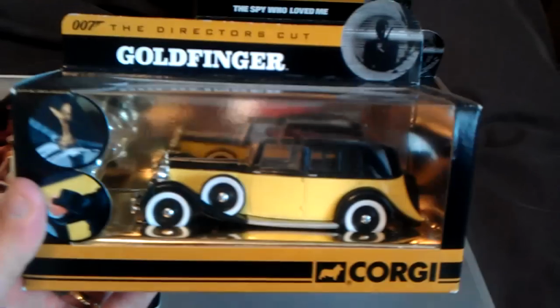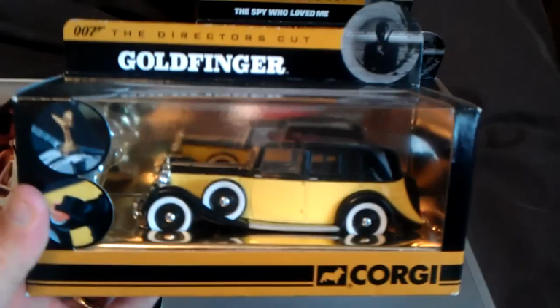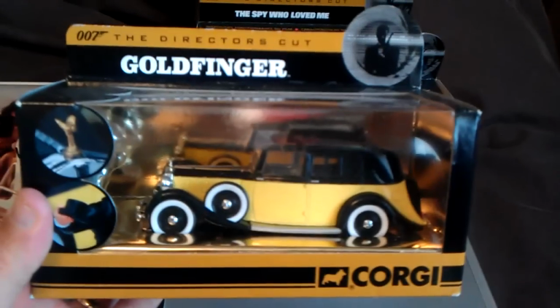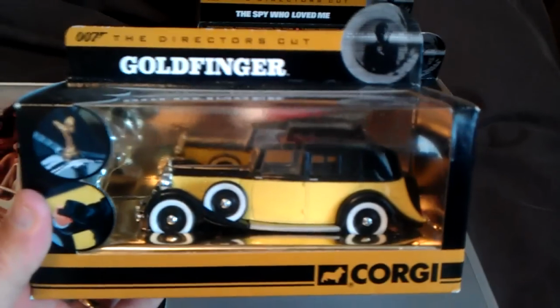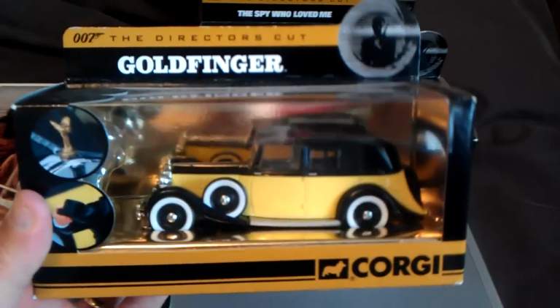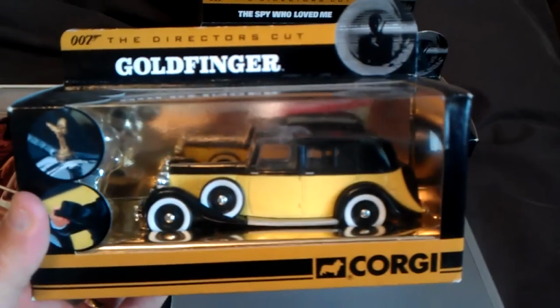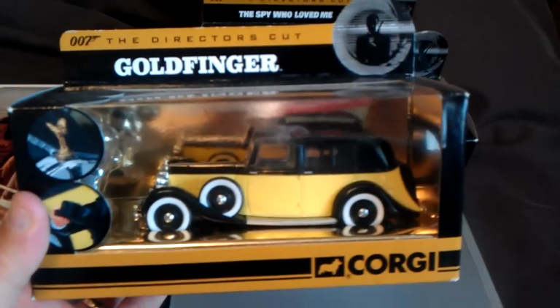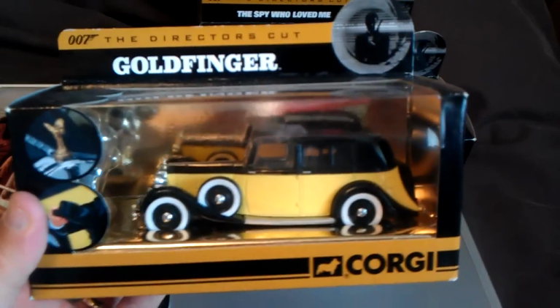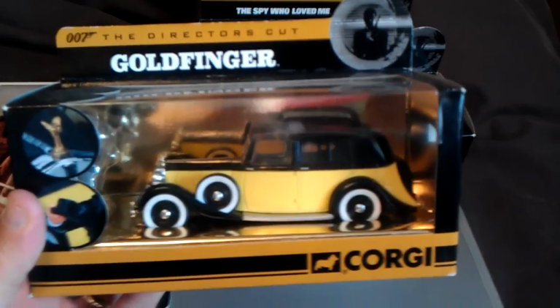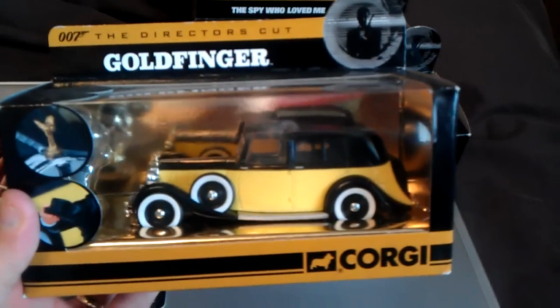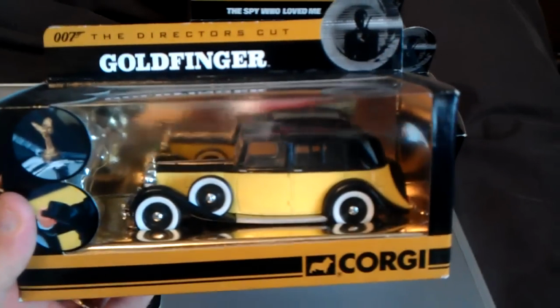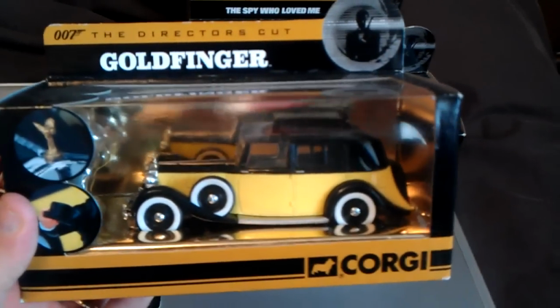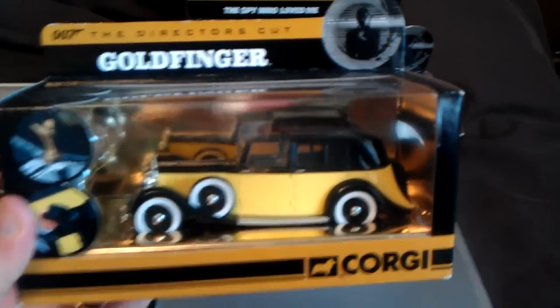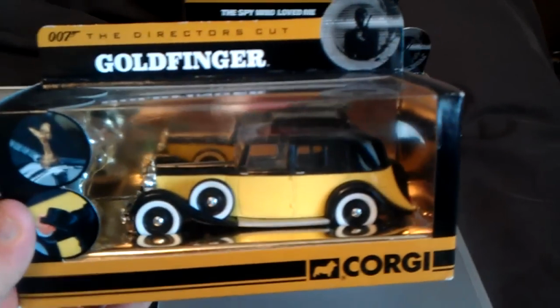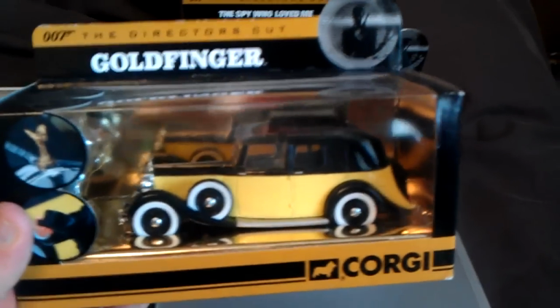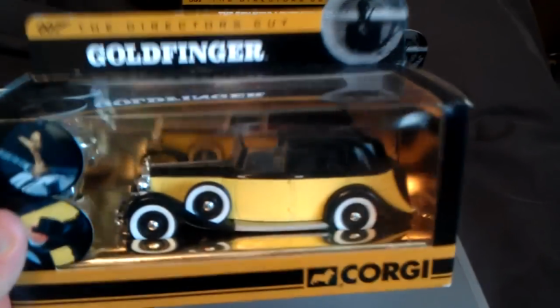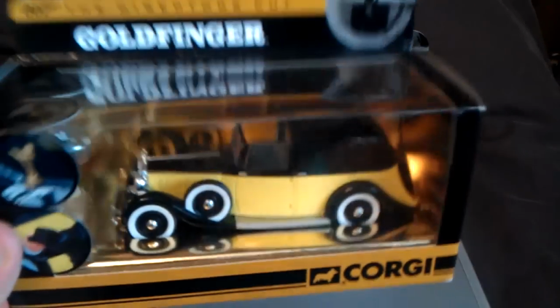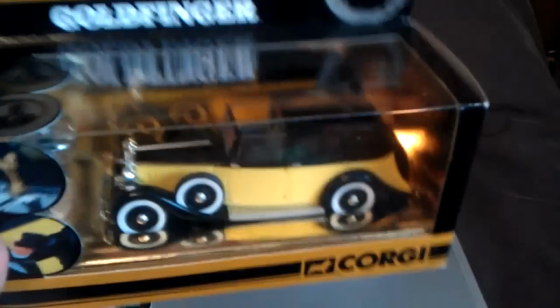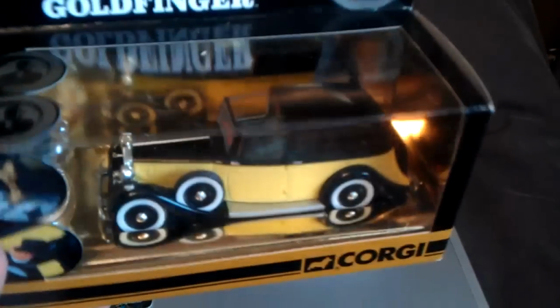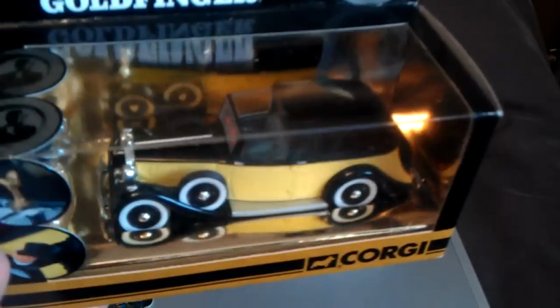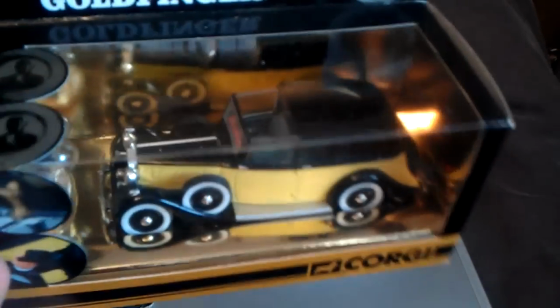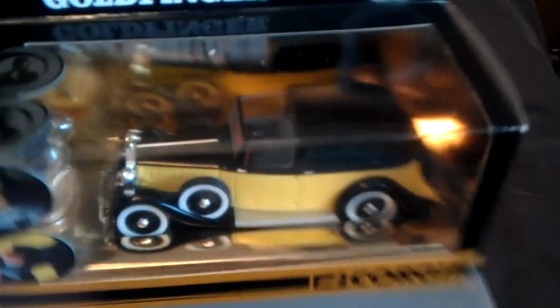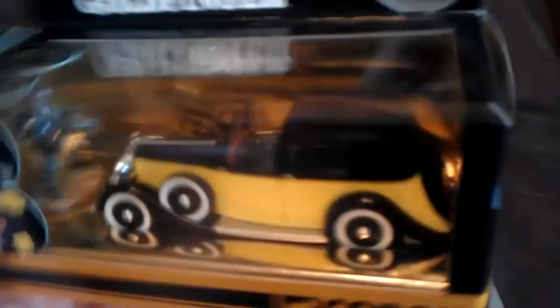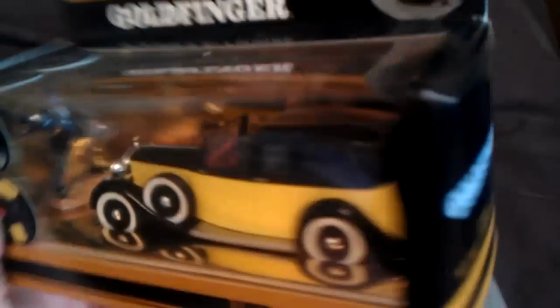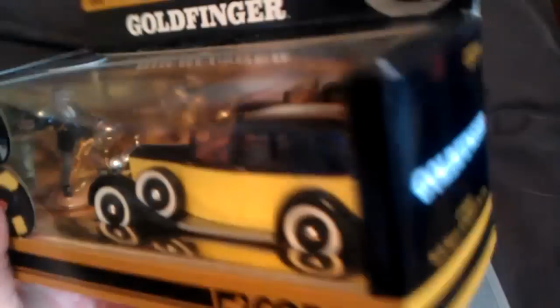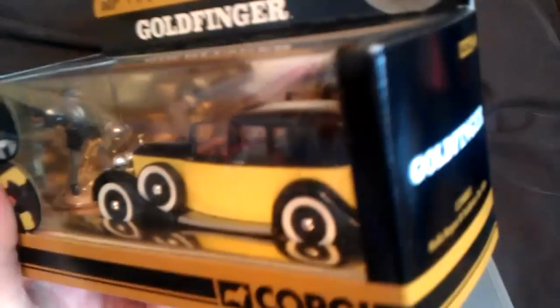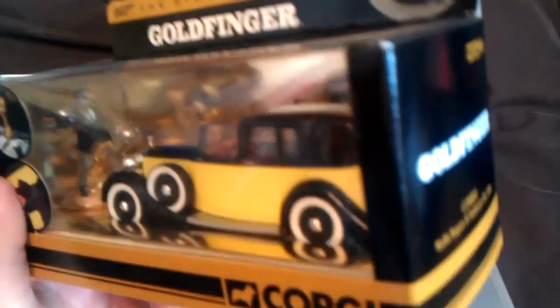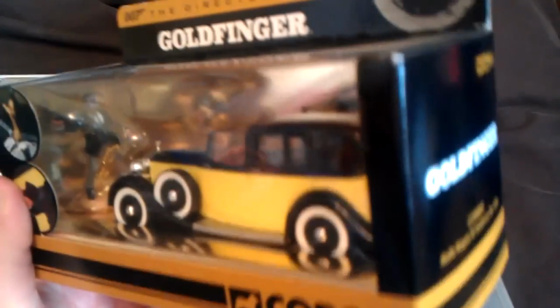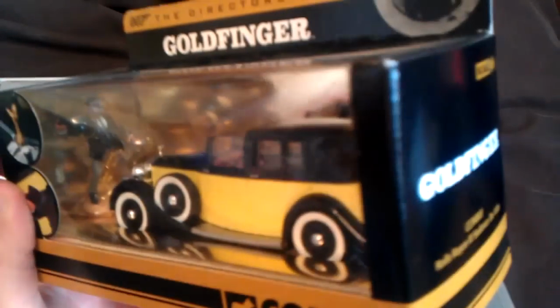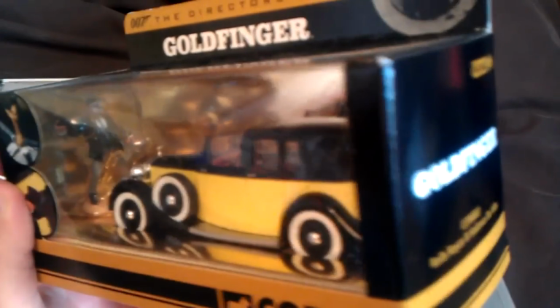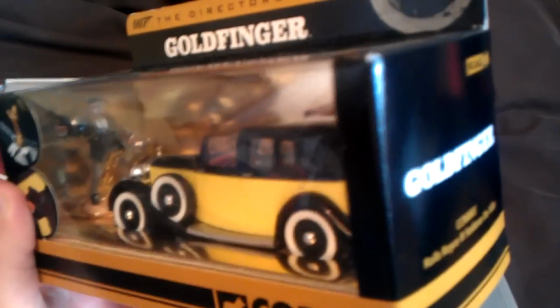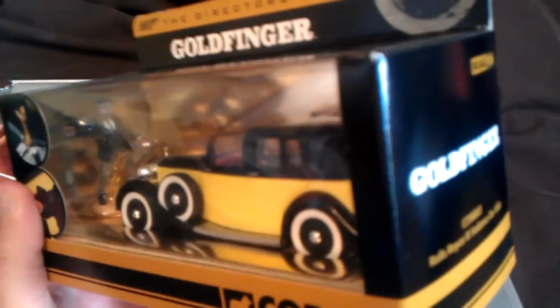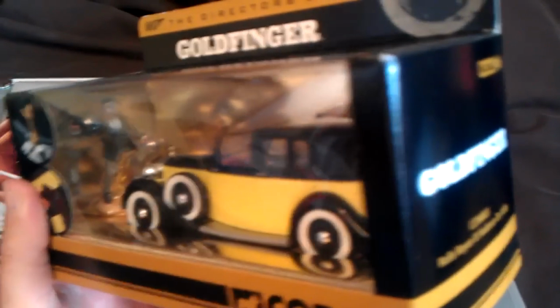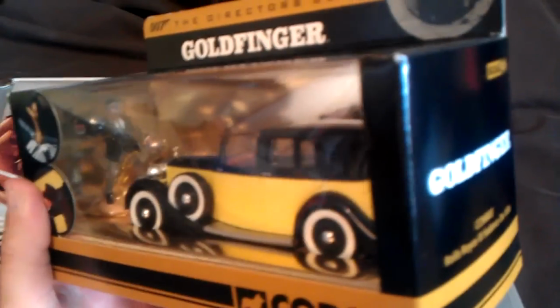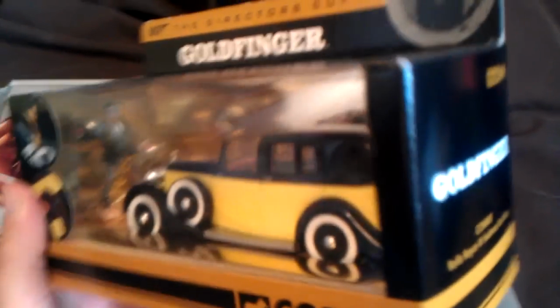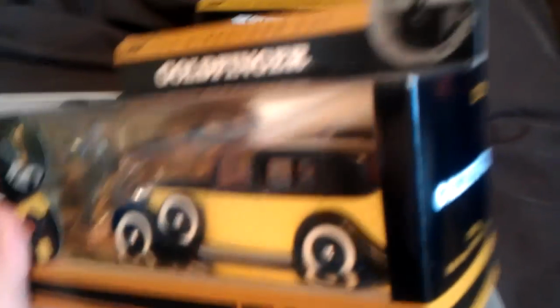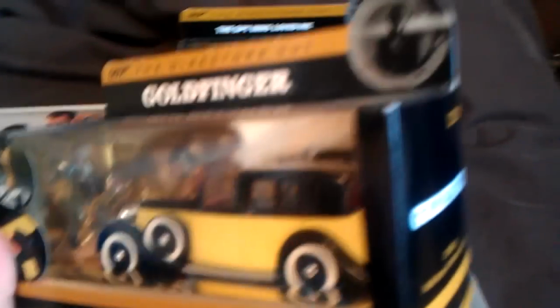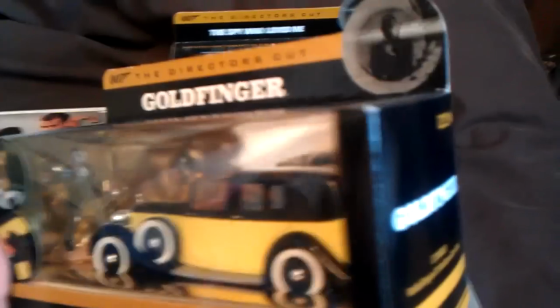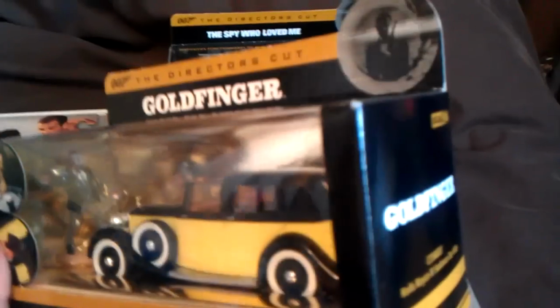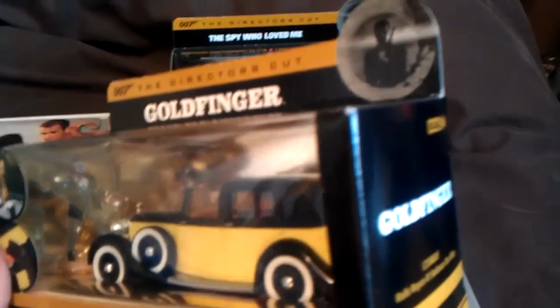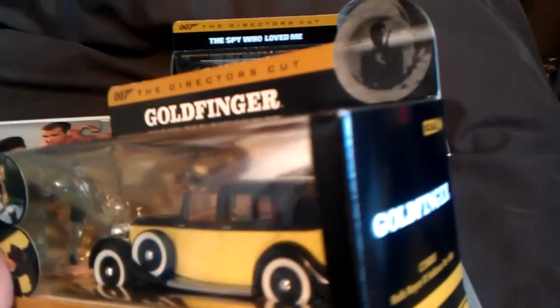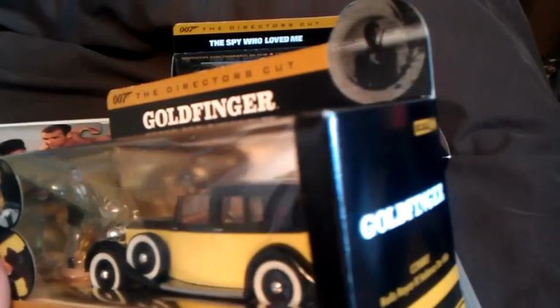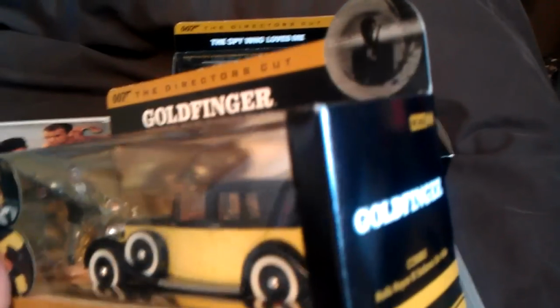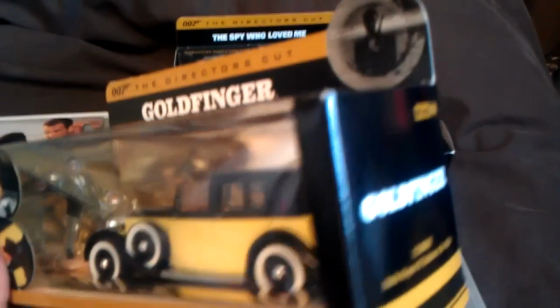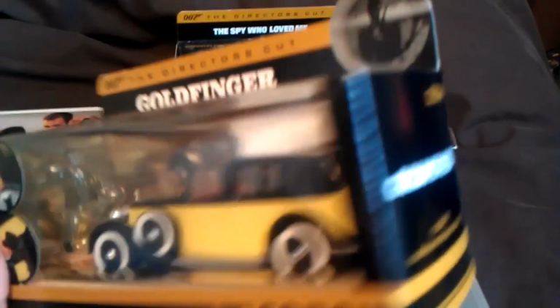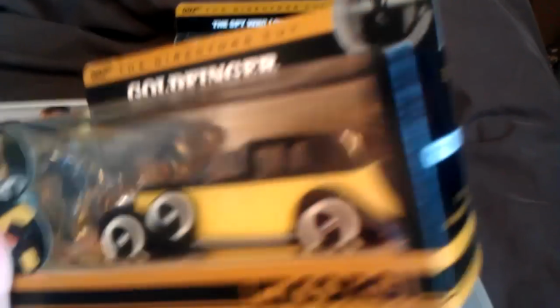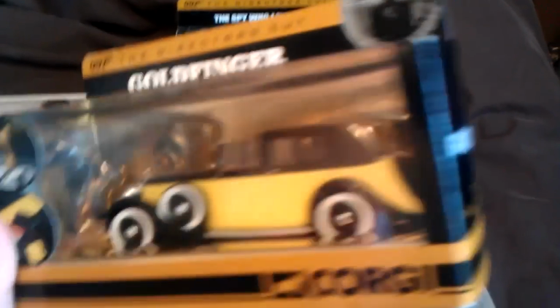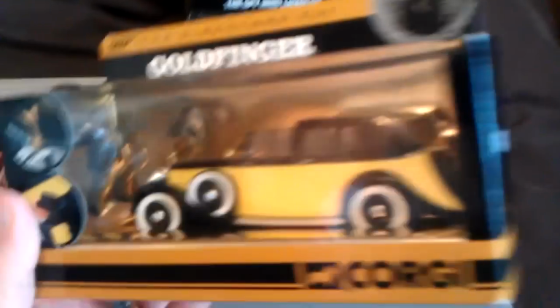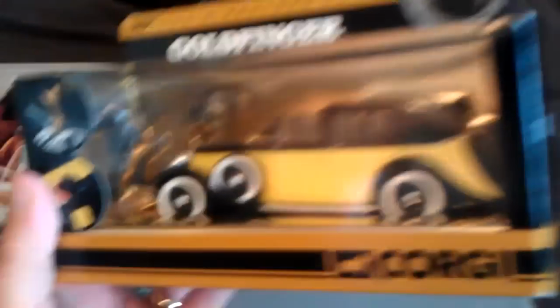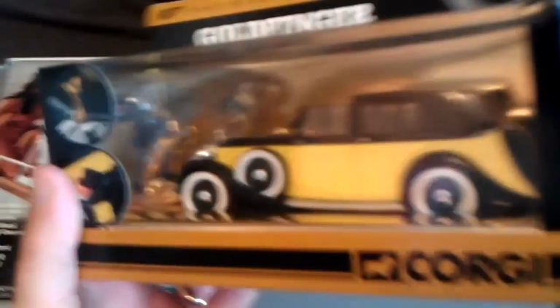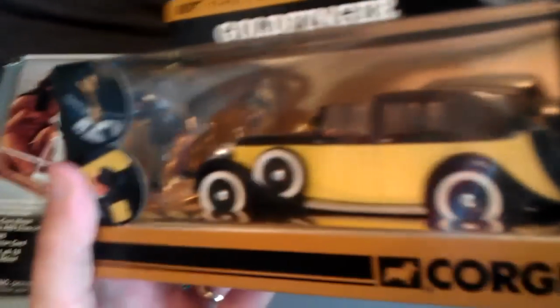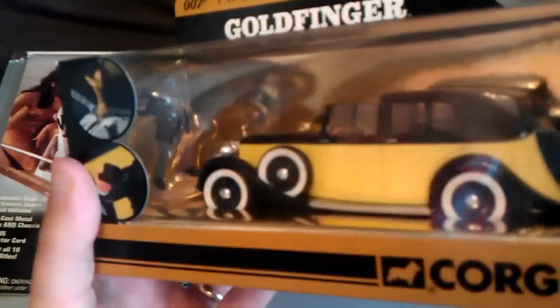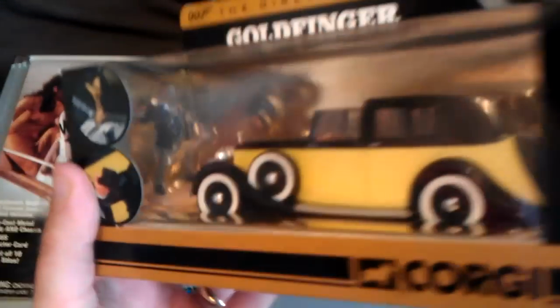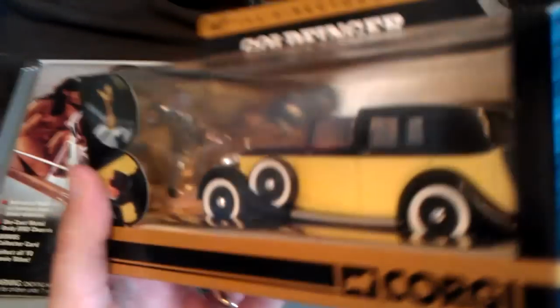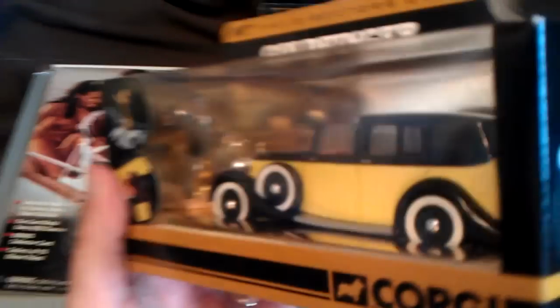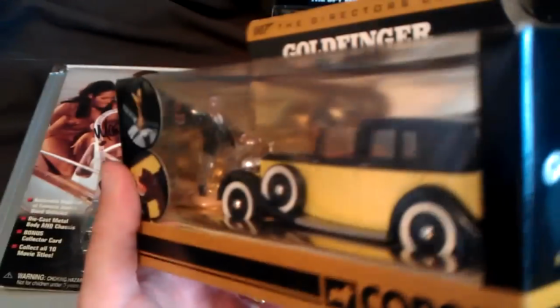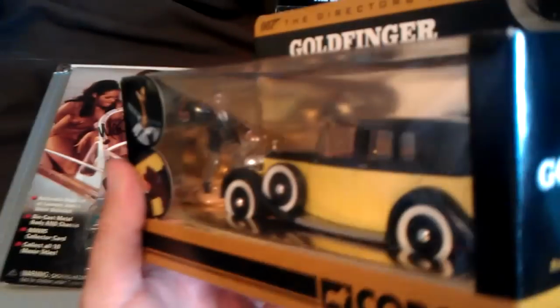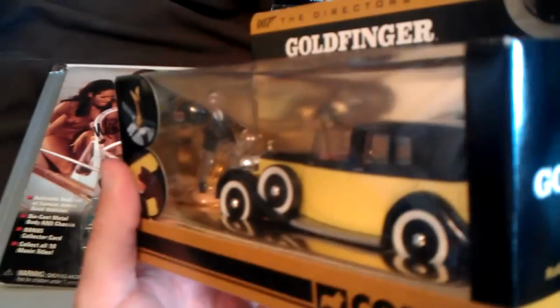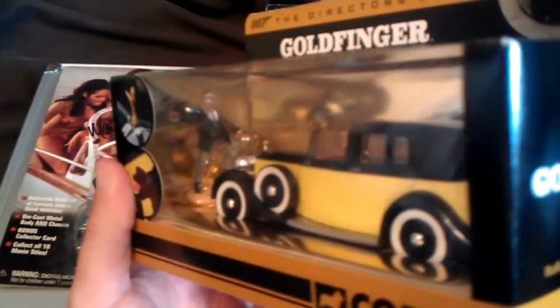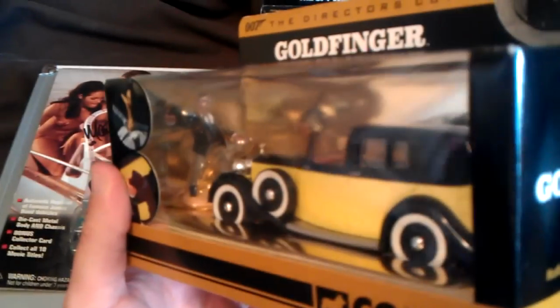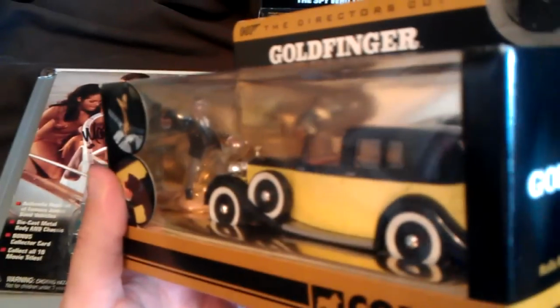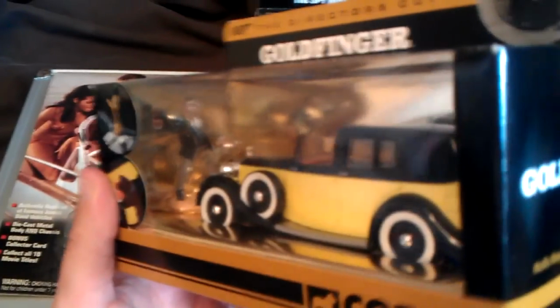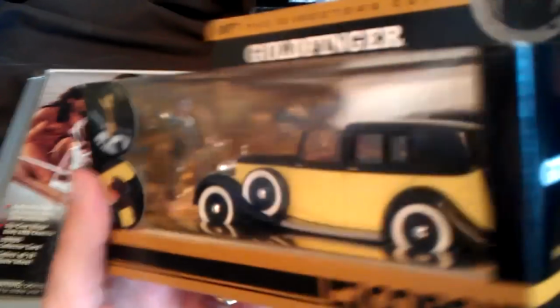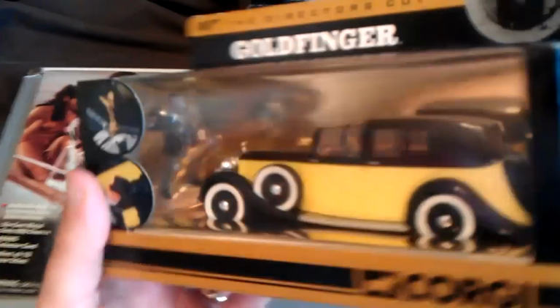Got the Goldfinger Rolls Royce. There's a little figure in there — never knew about that.